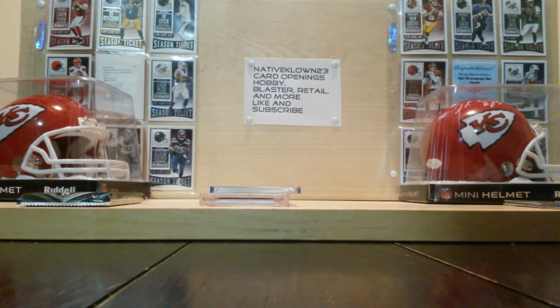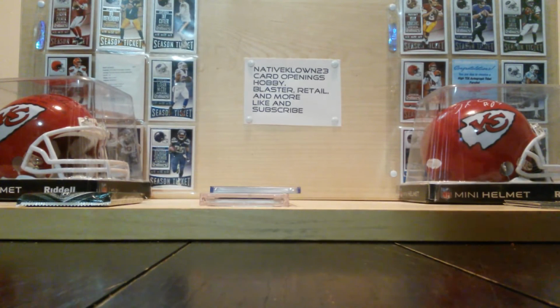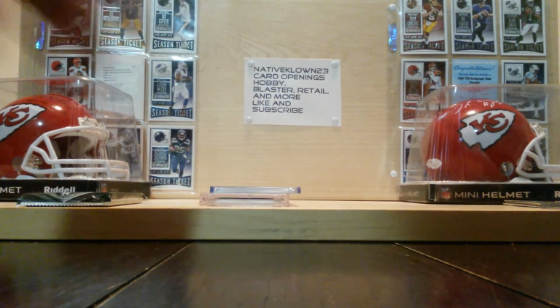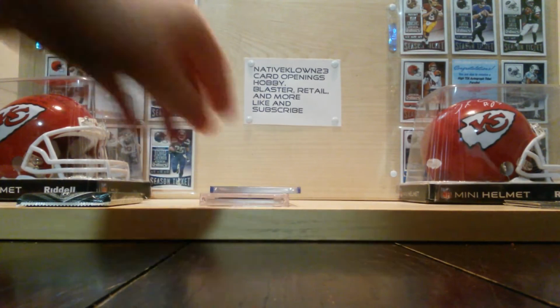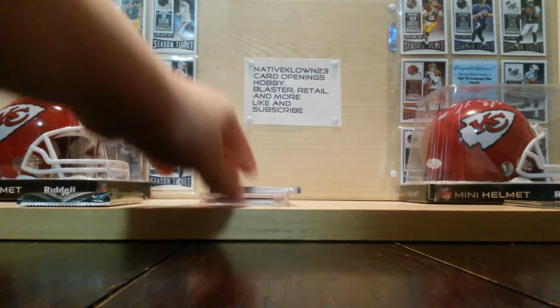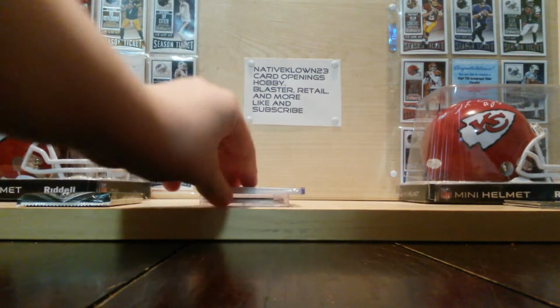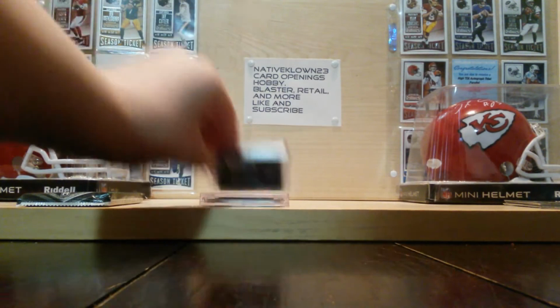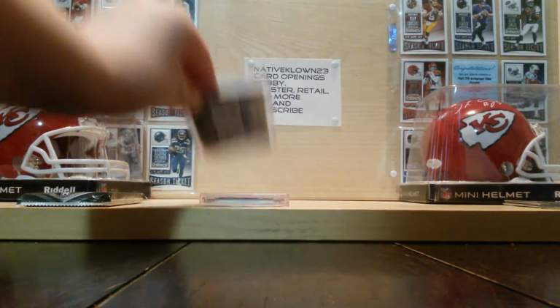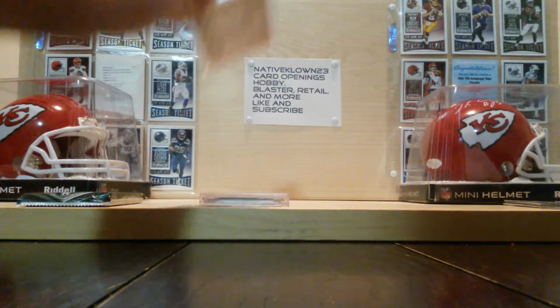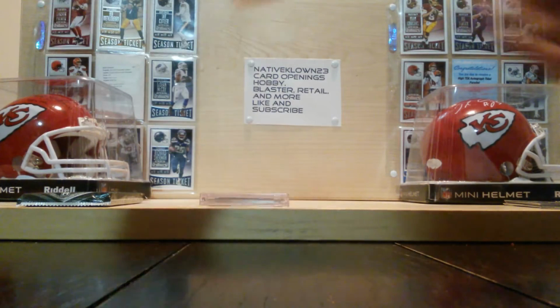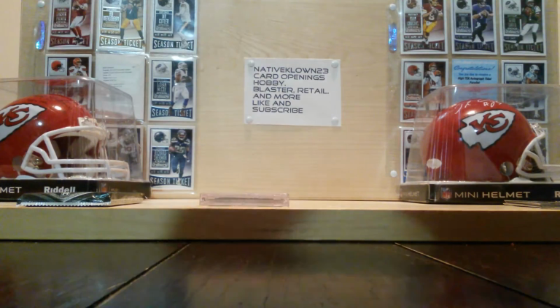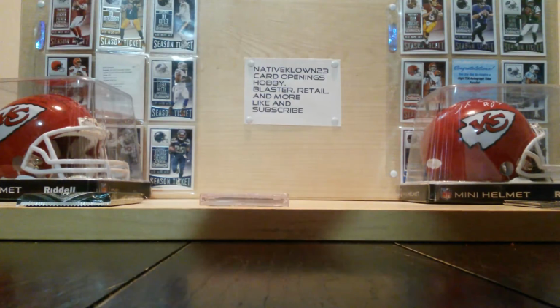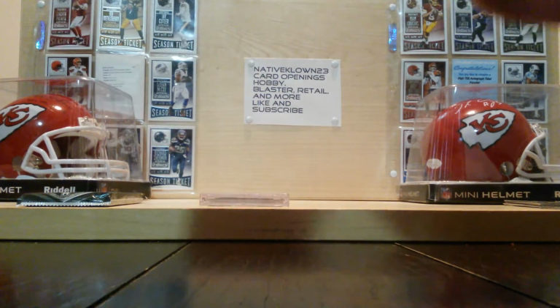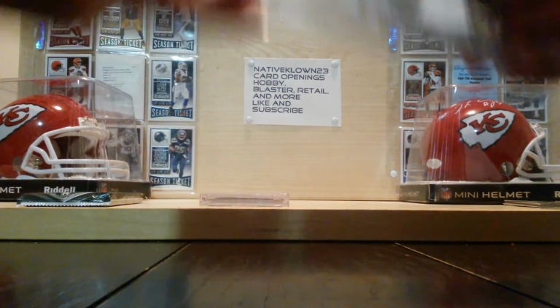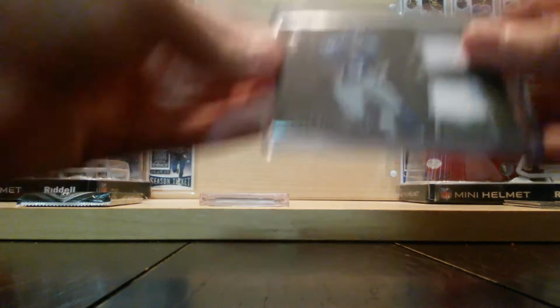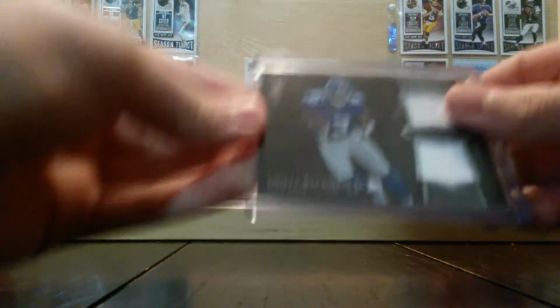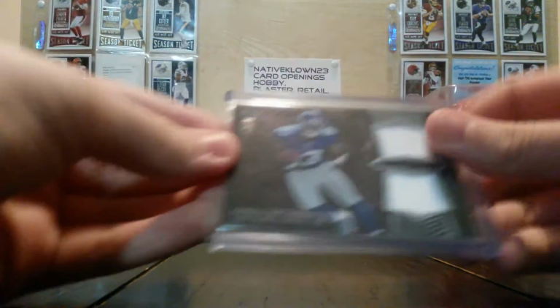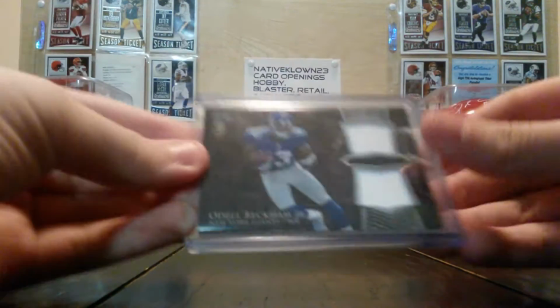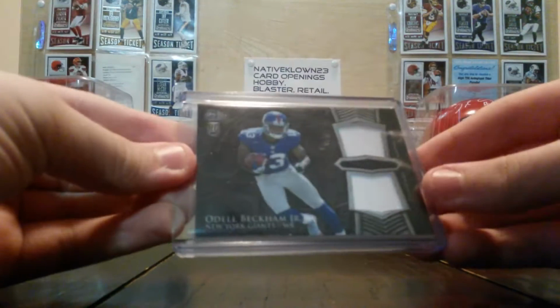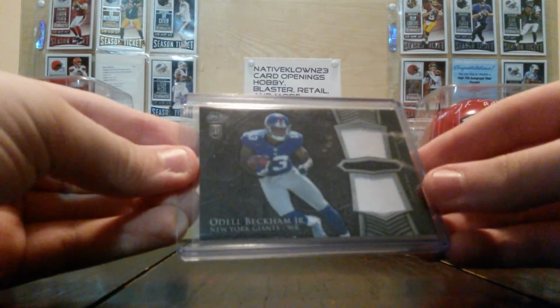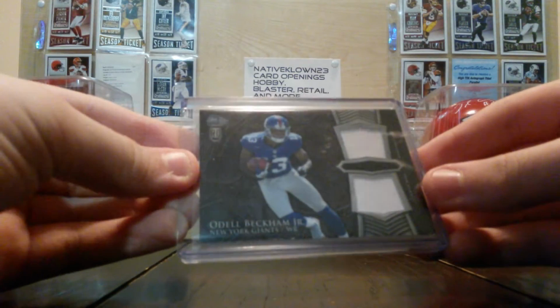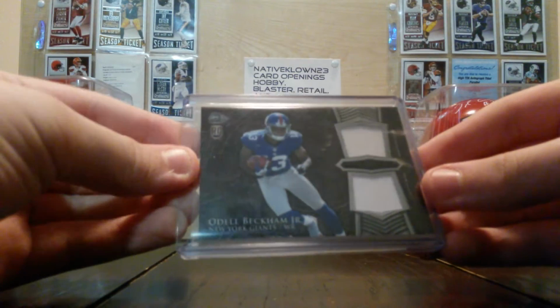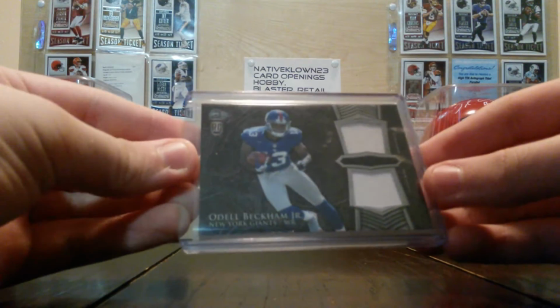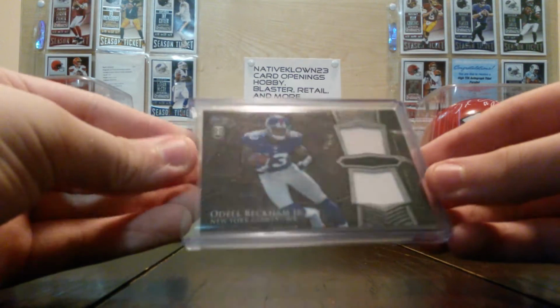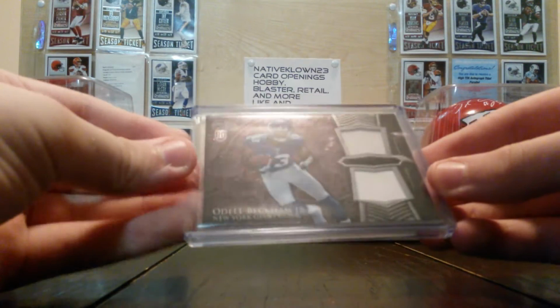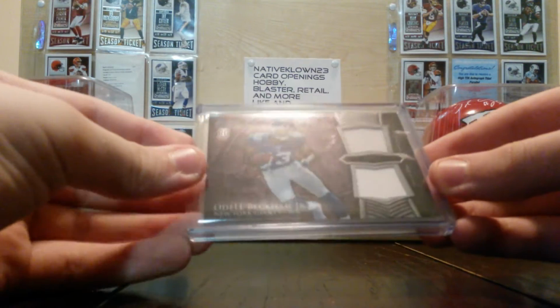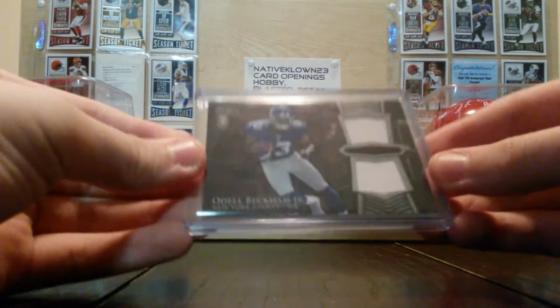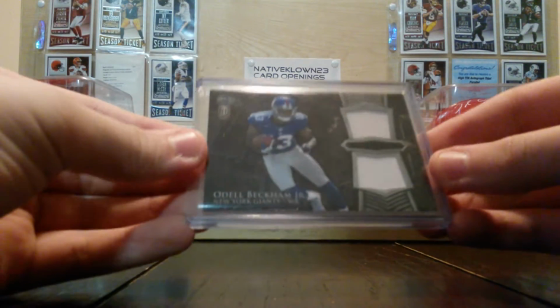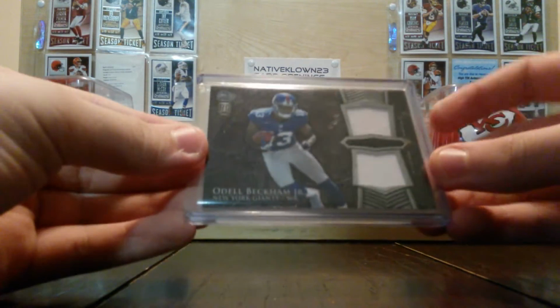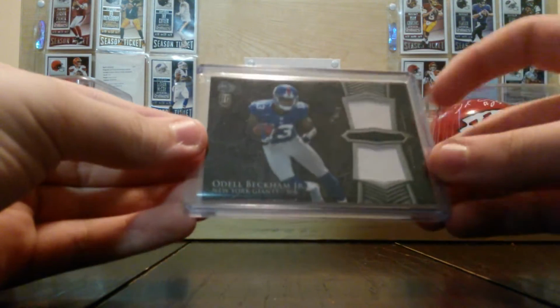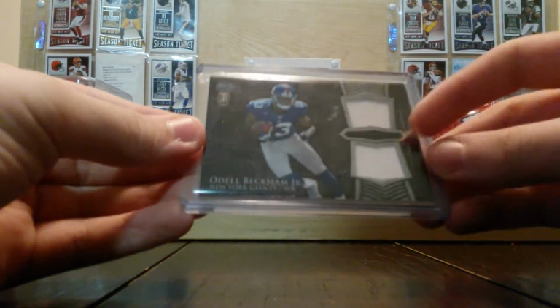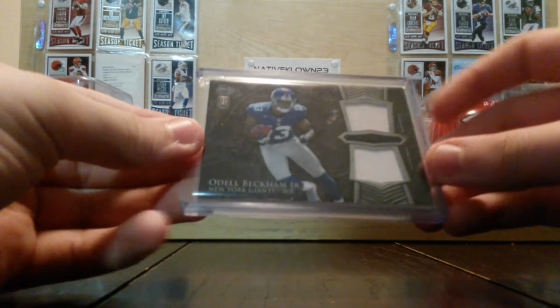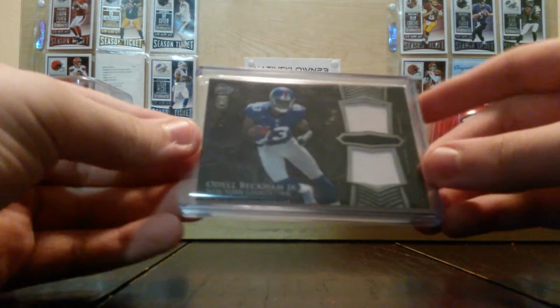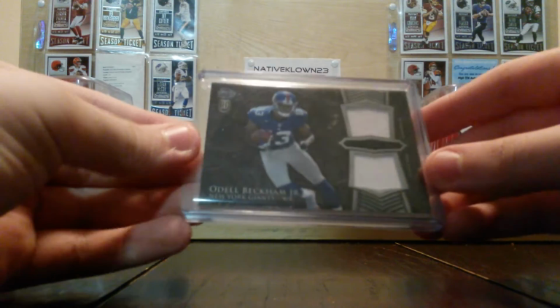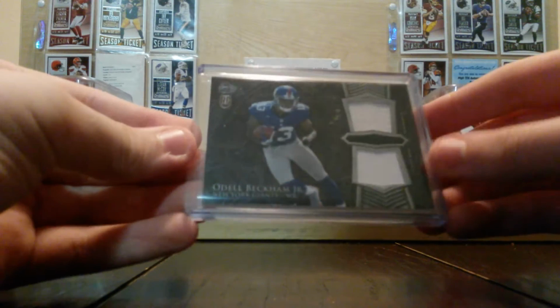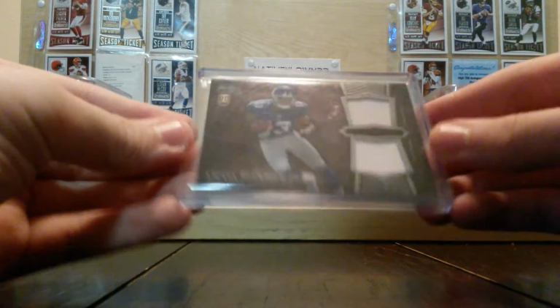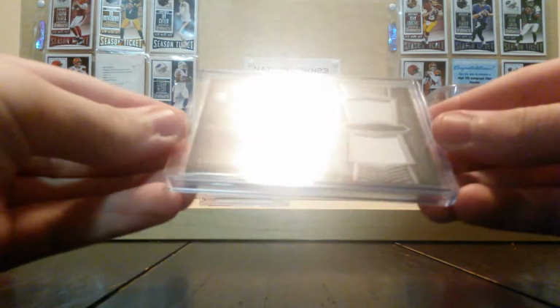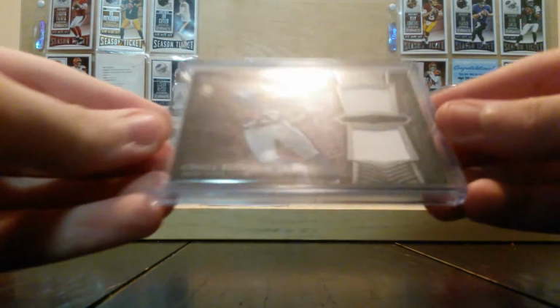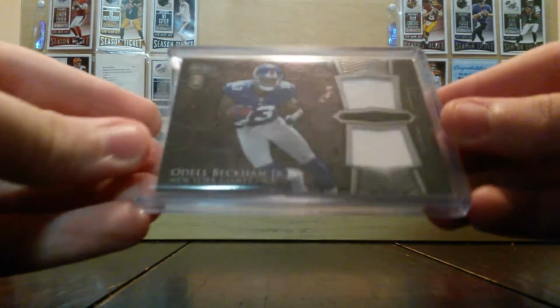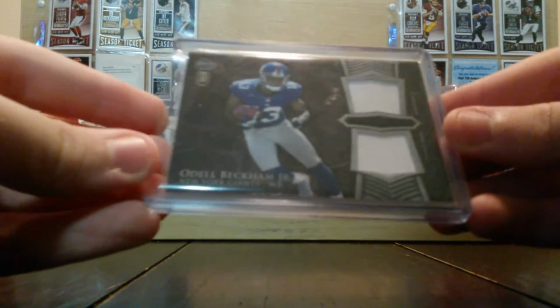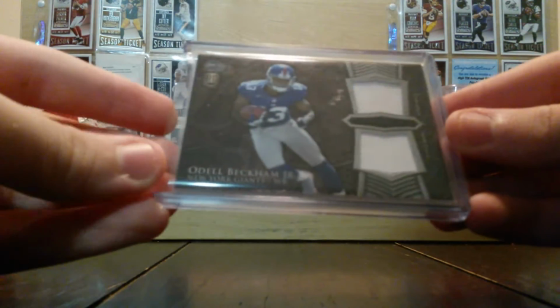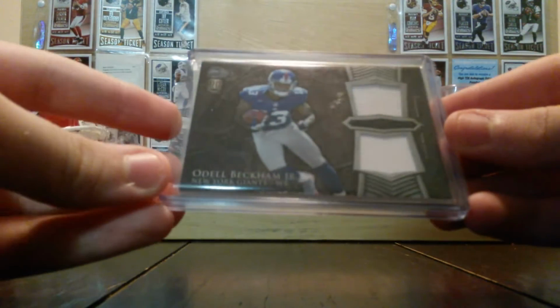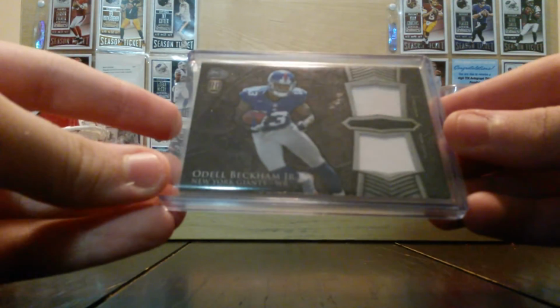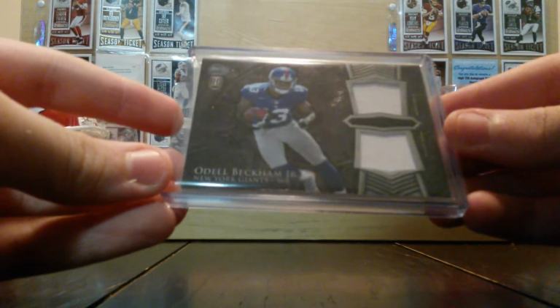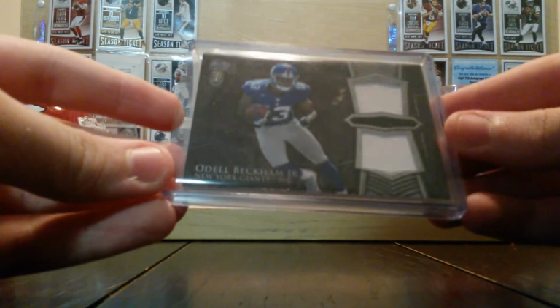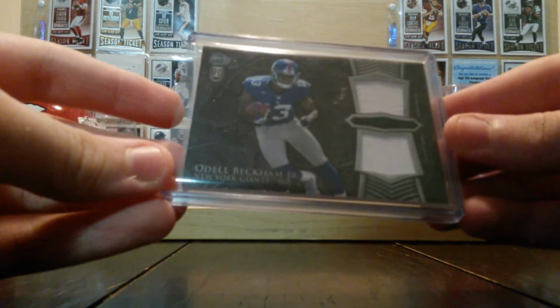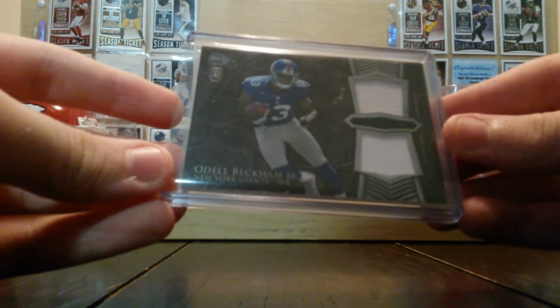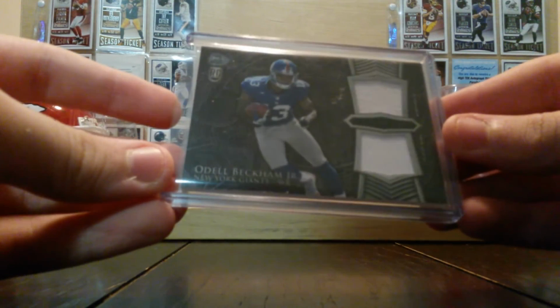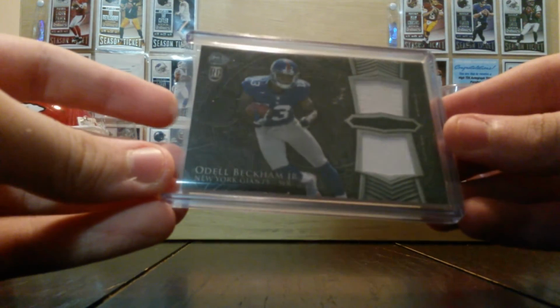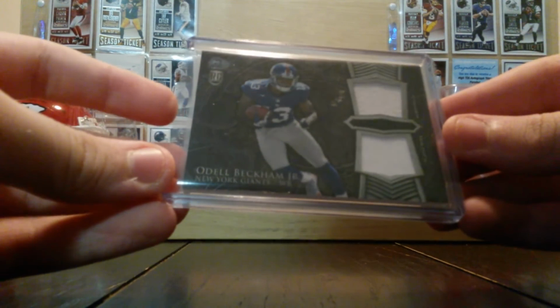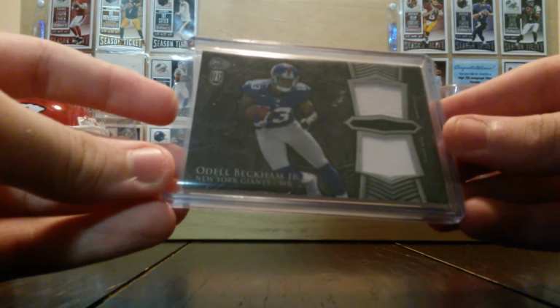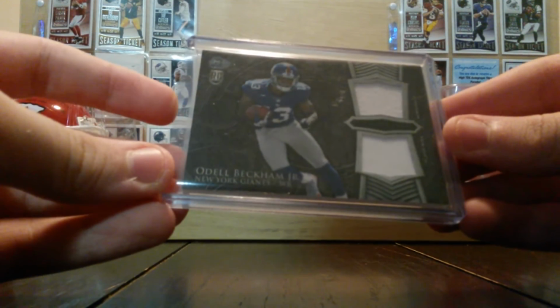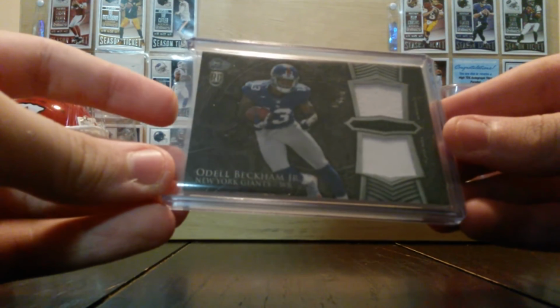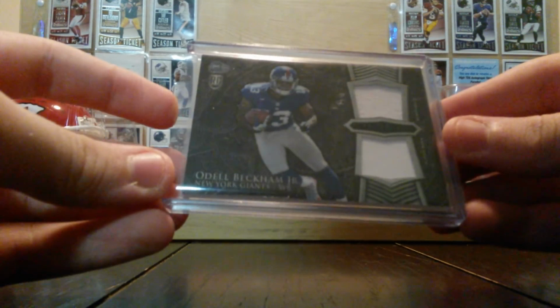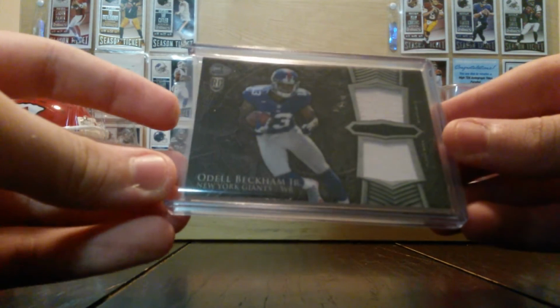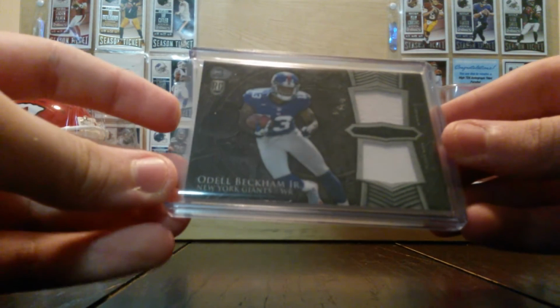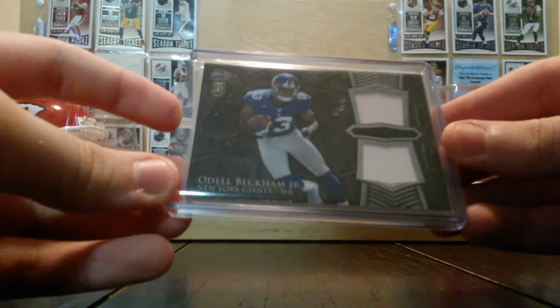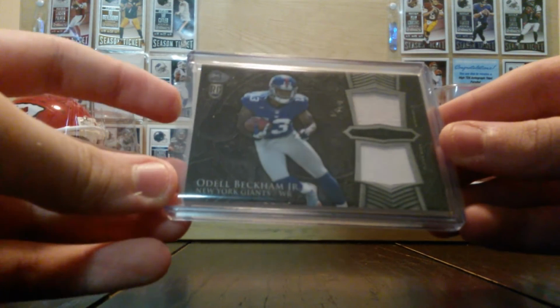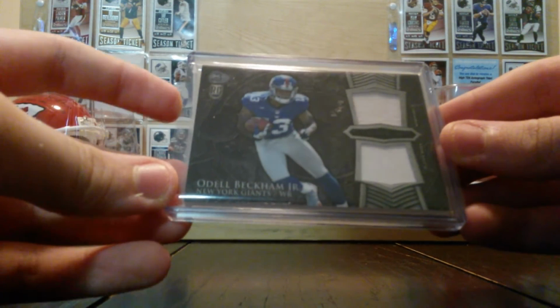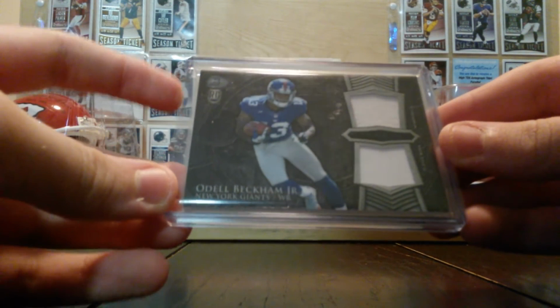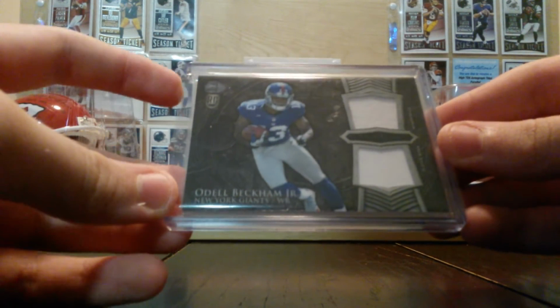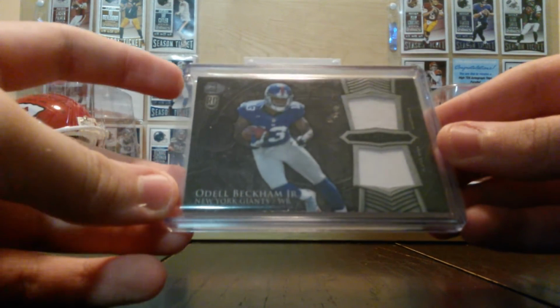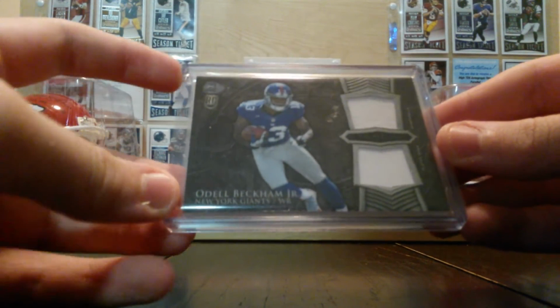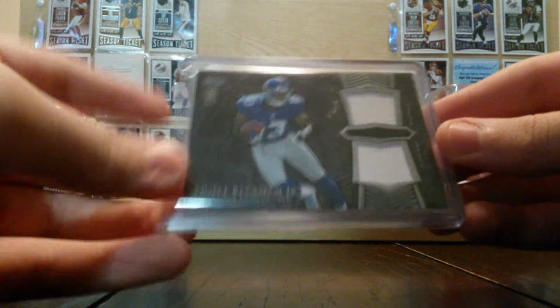And then we got this Odell Beckham, dual patch, white patches, rookie patch.